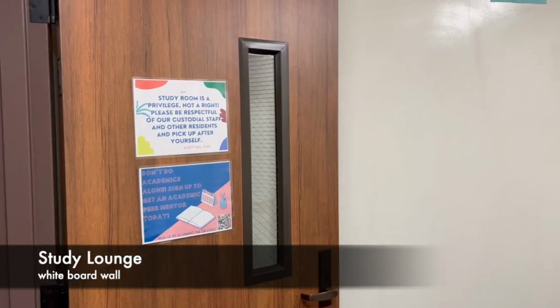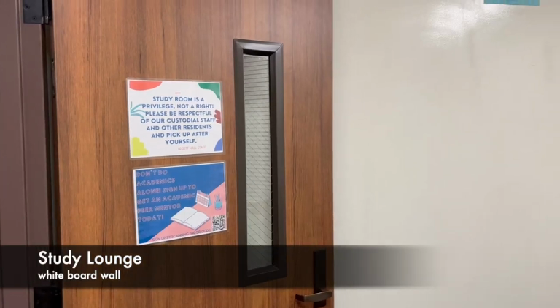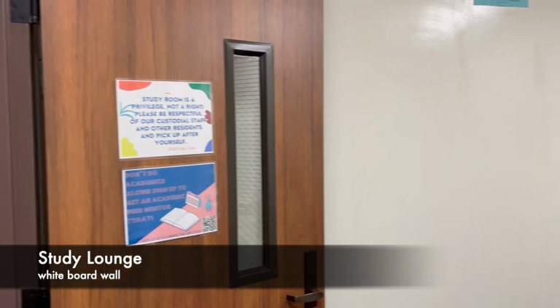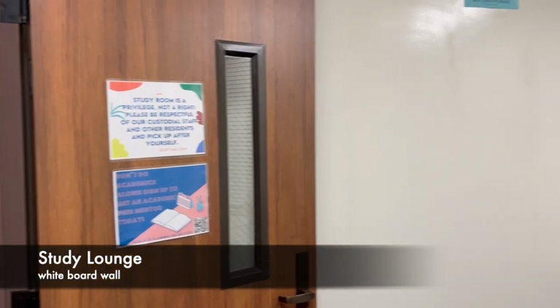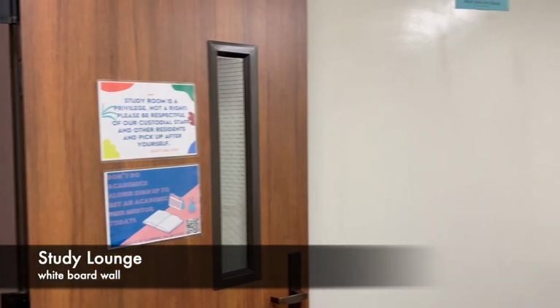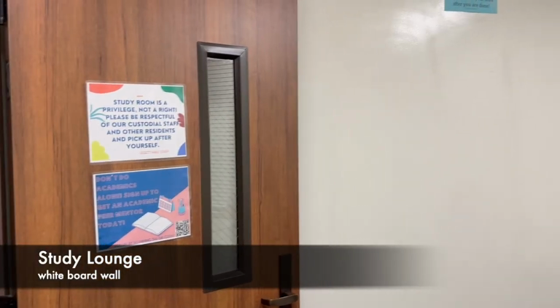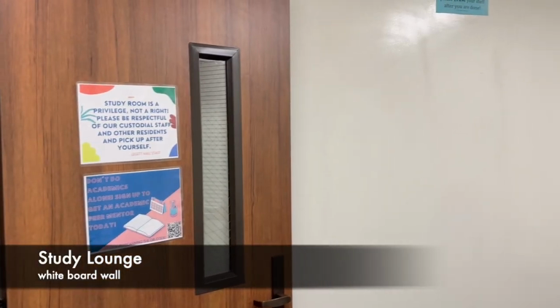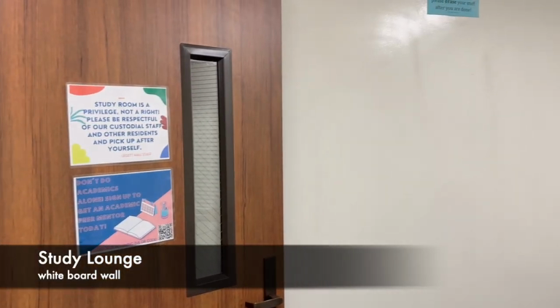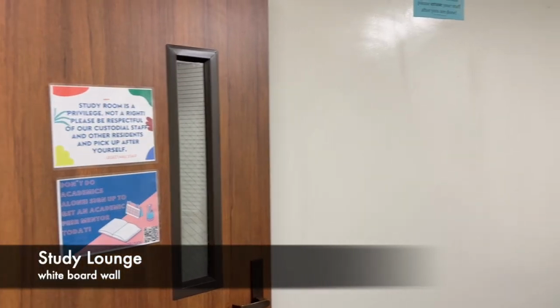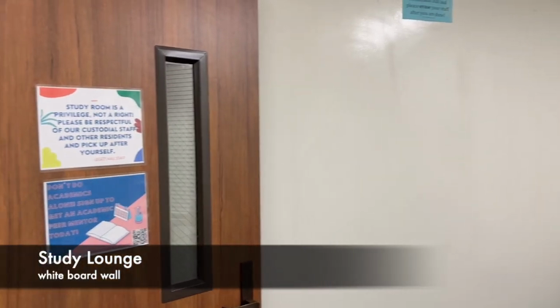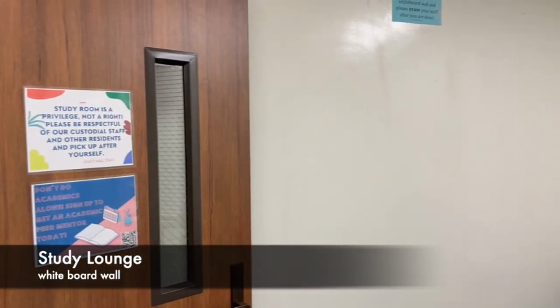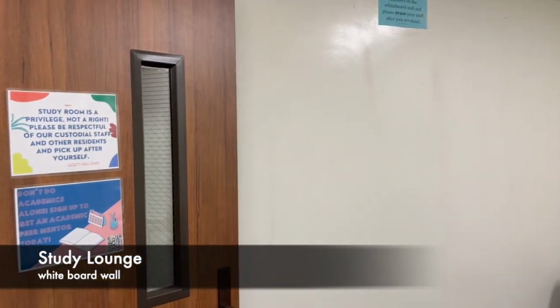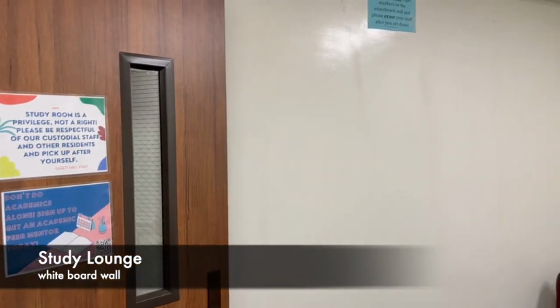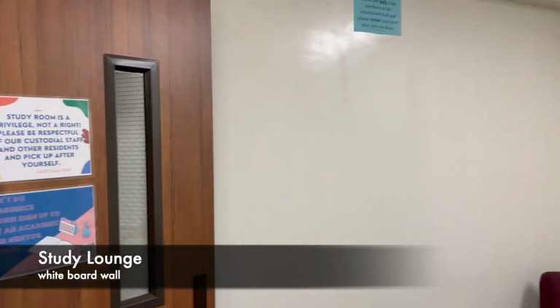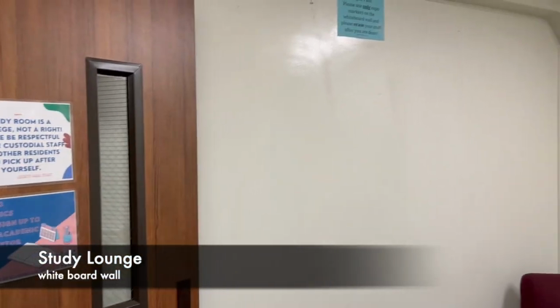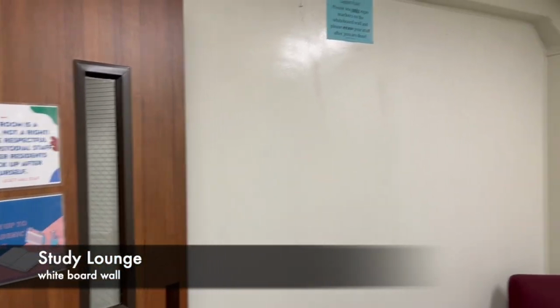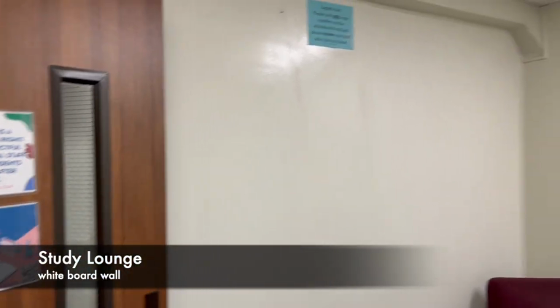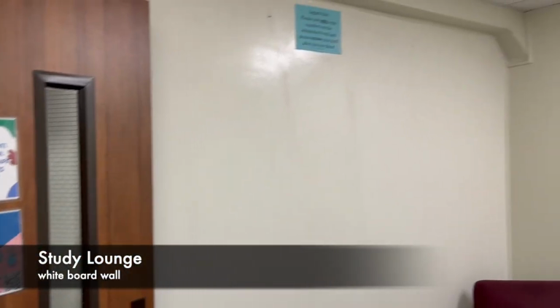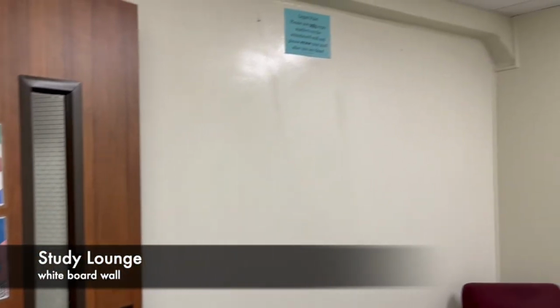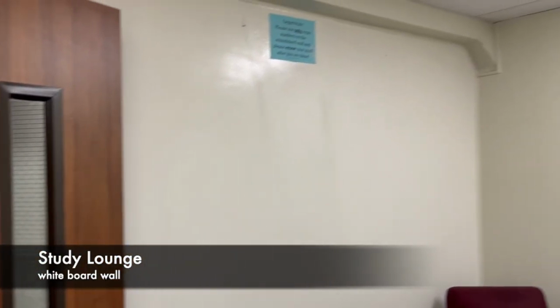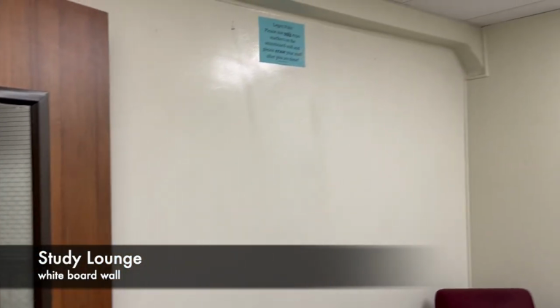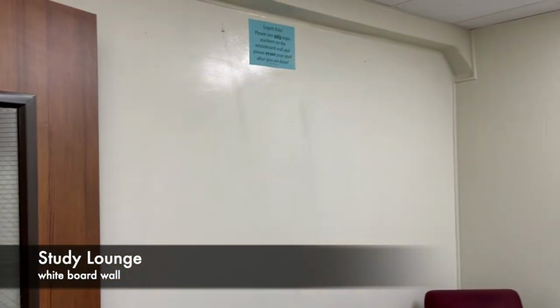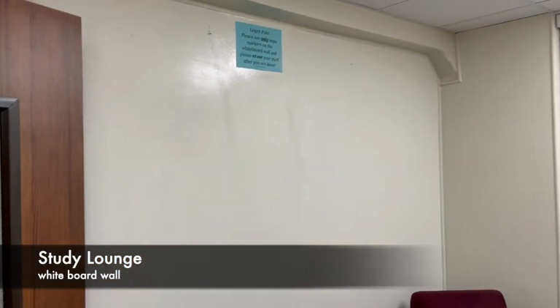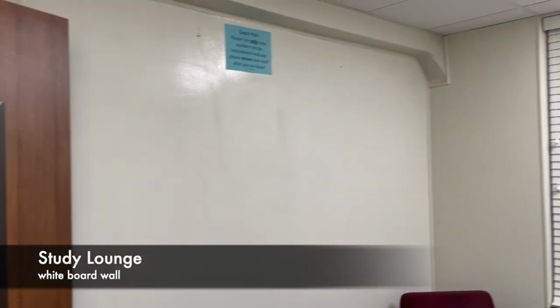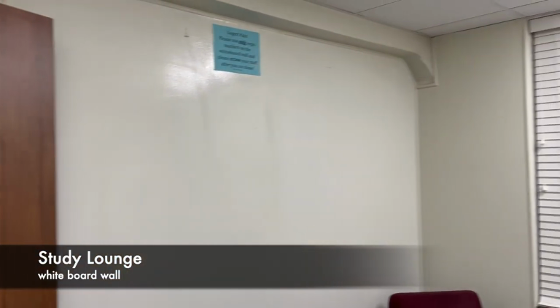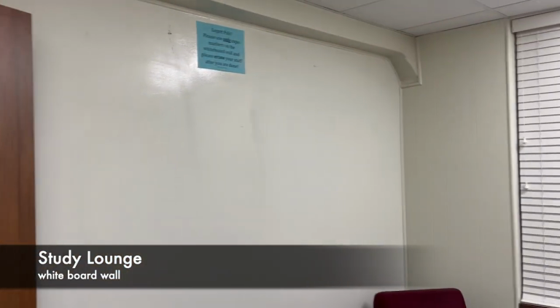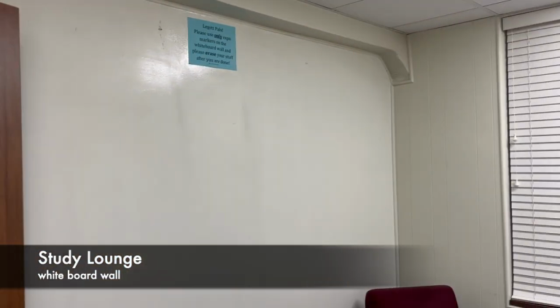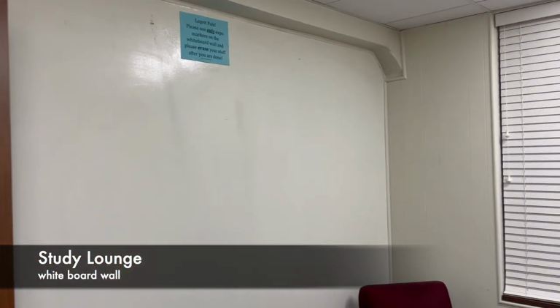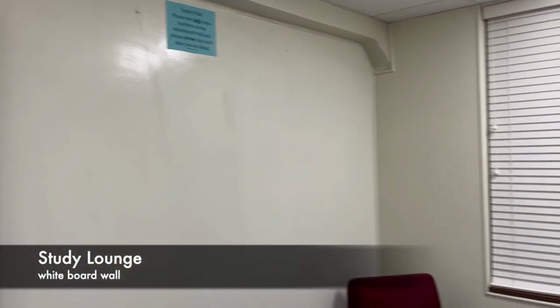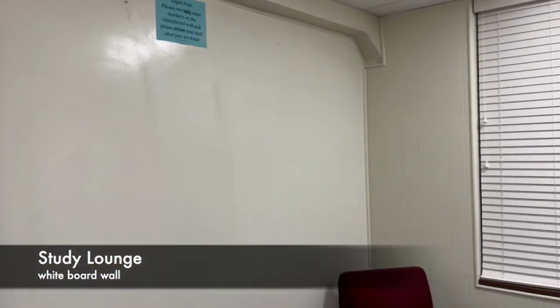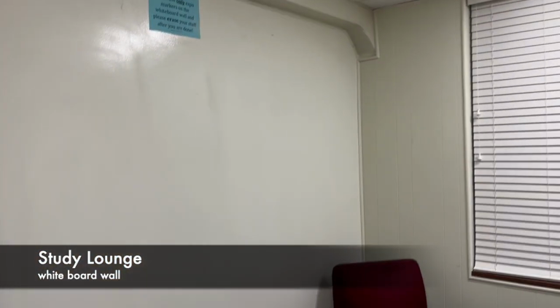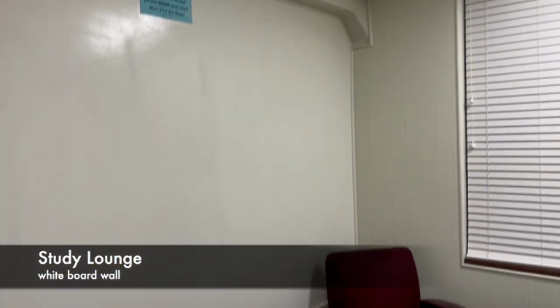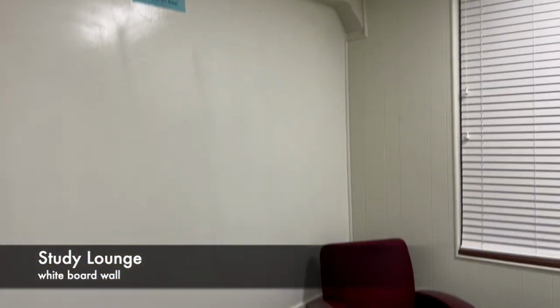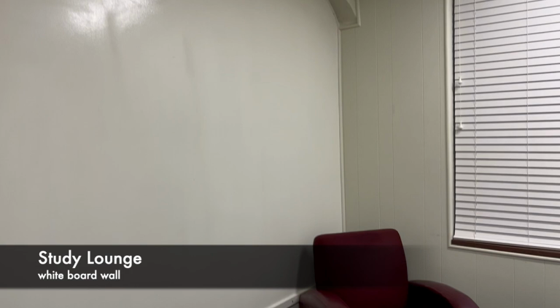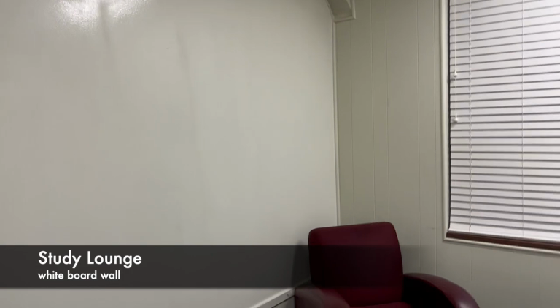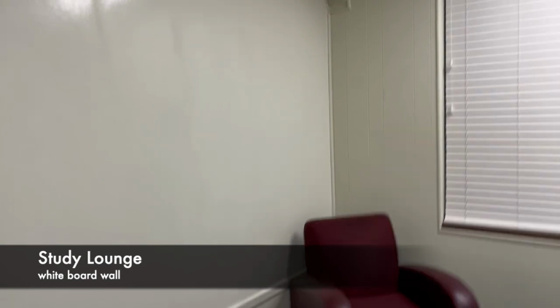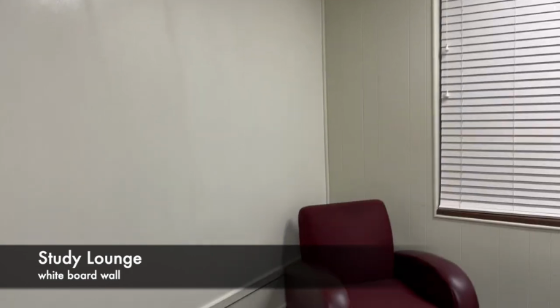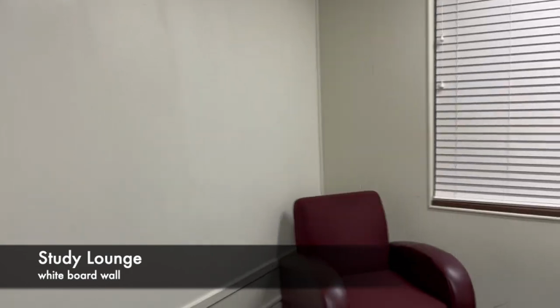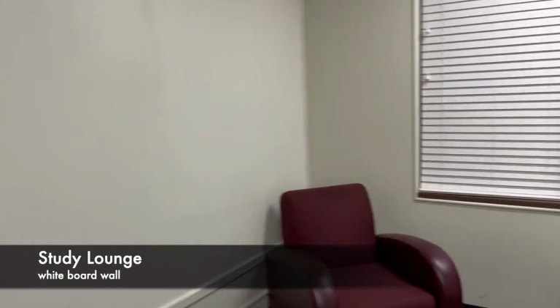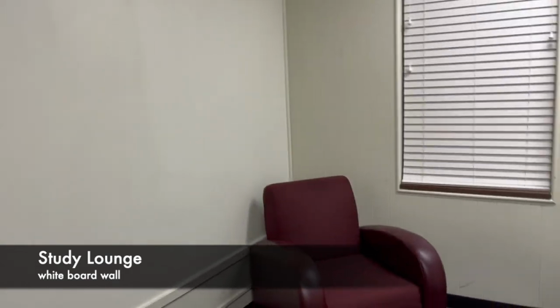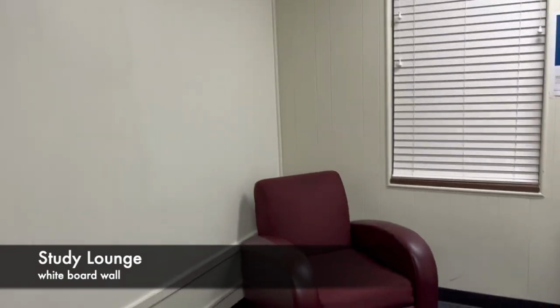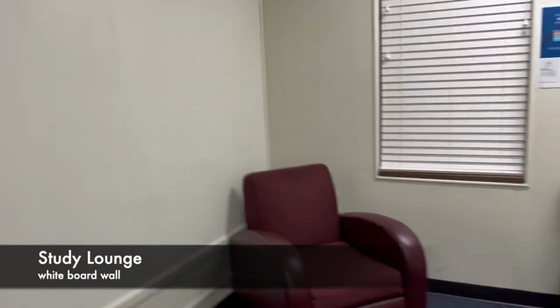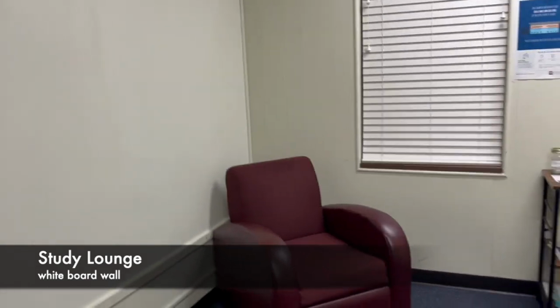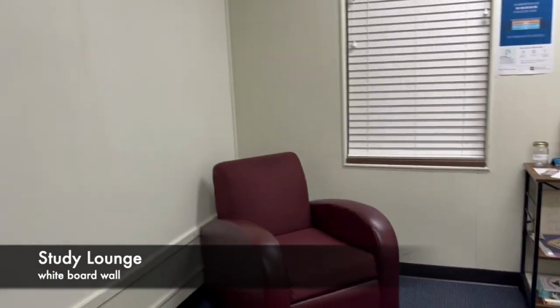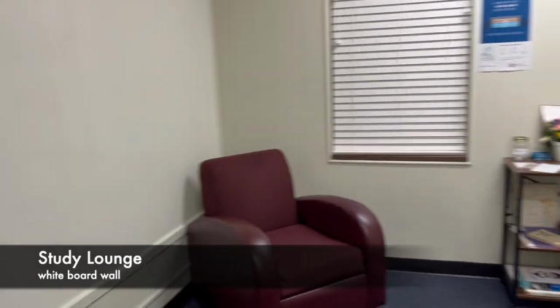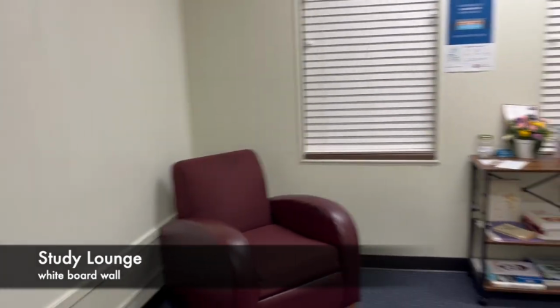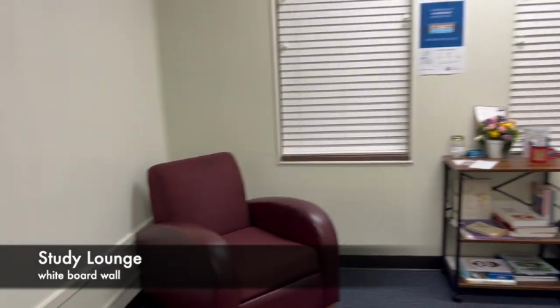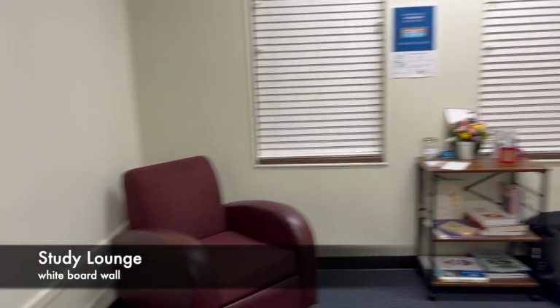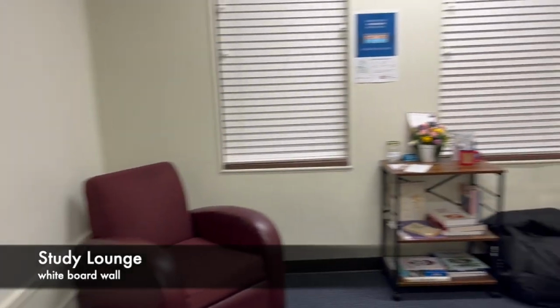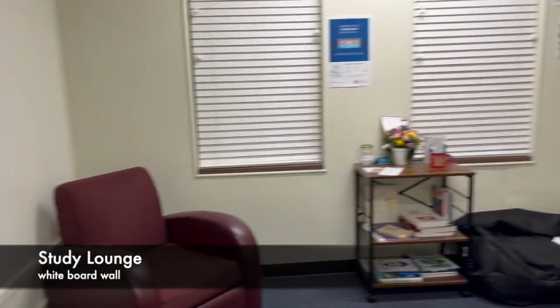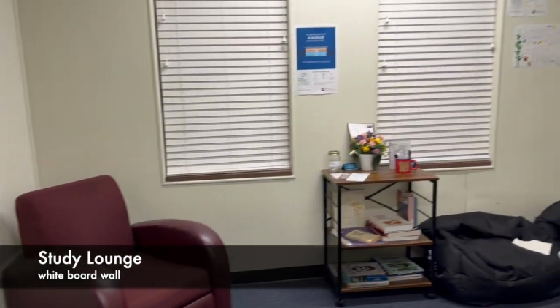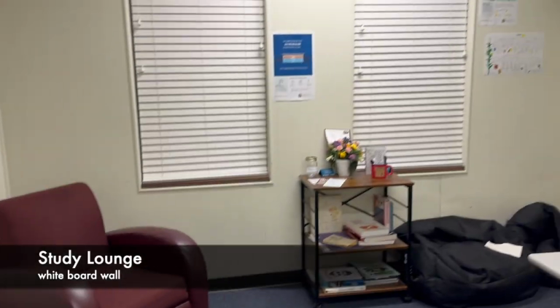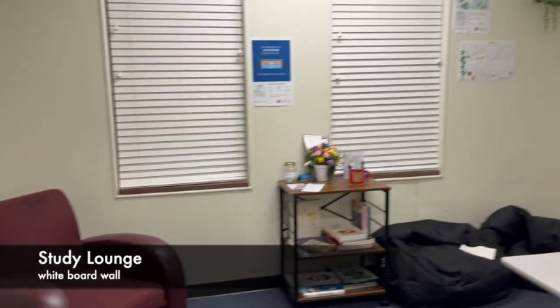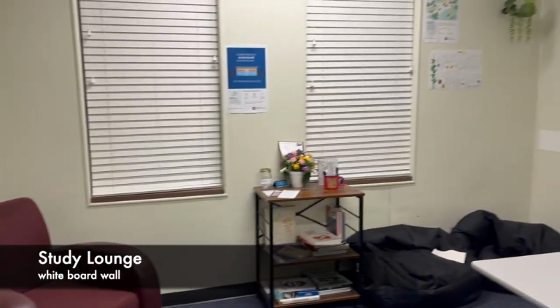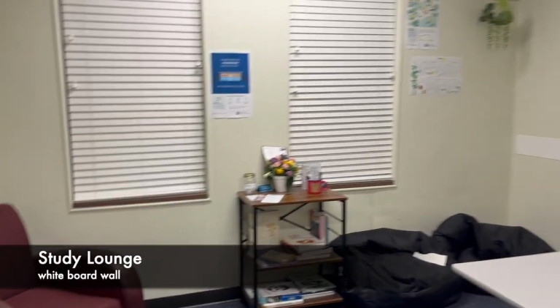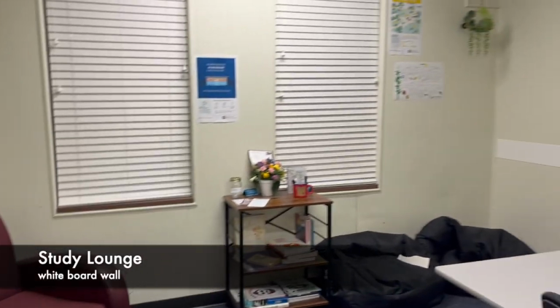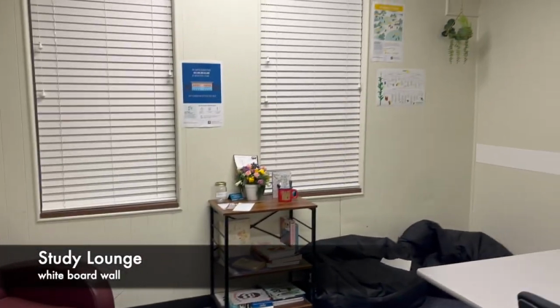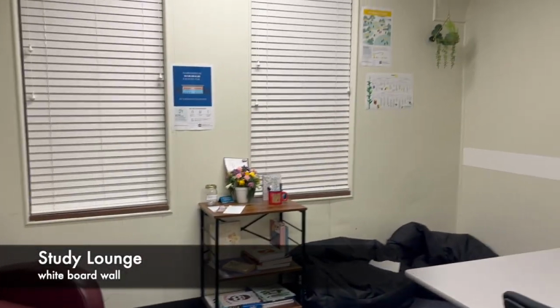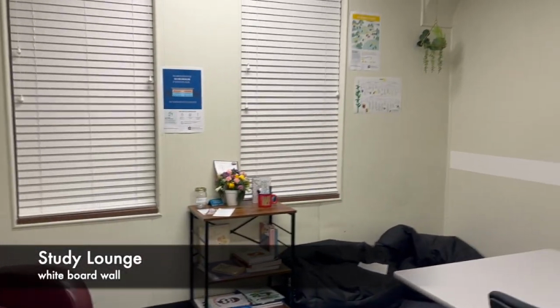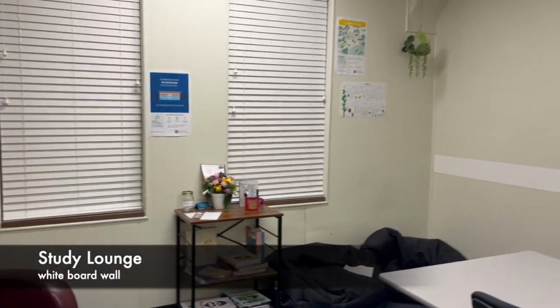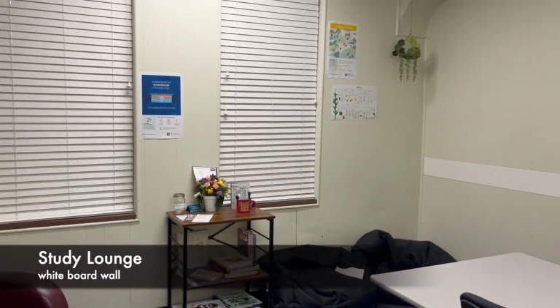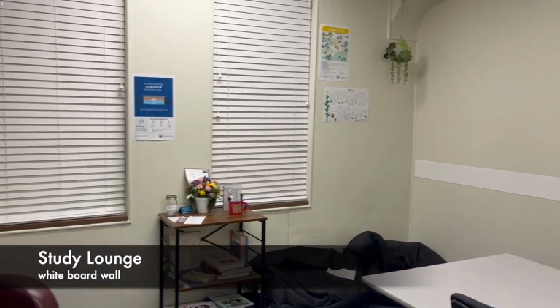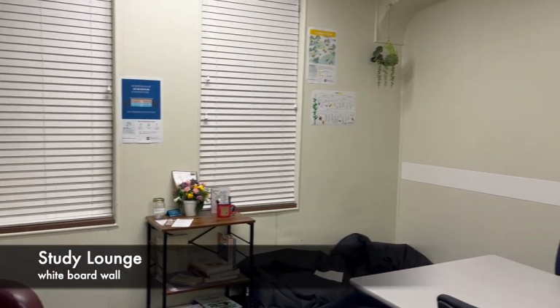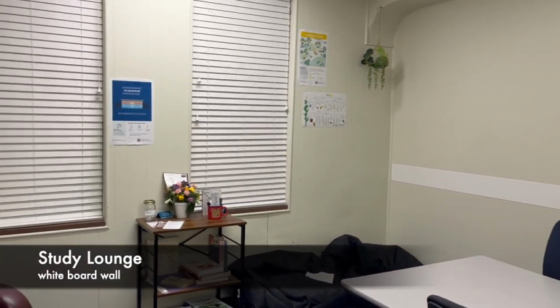Equipped with a whiteboard wall, the study lounge is a quiet and convenient space to work on your academics.